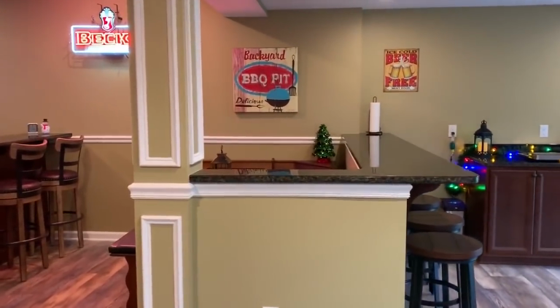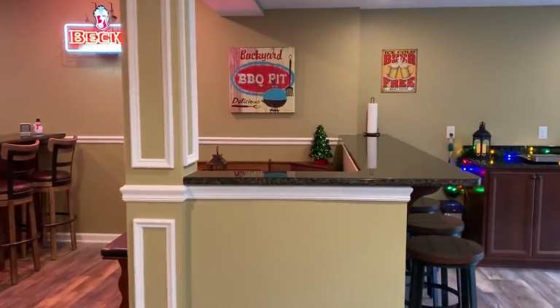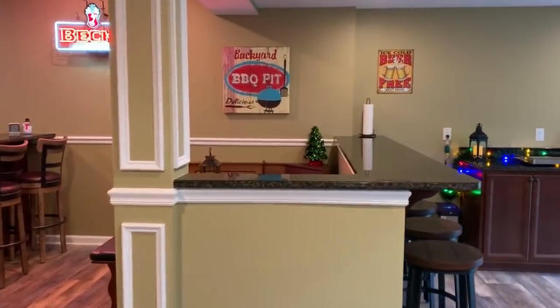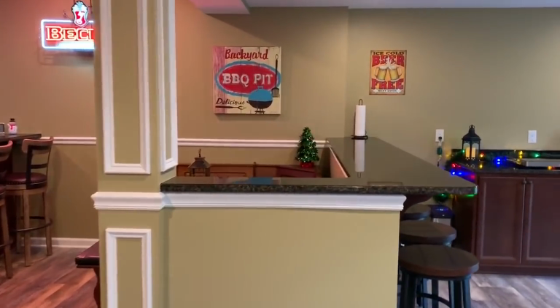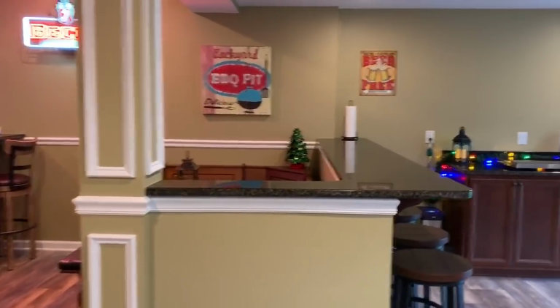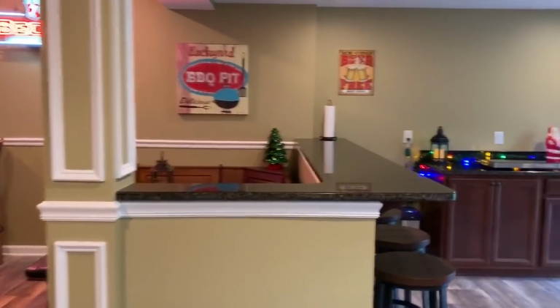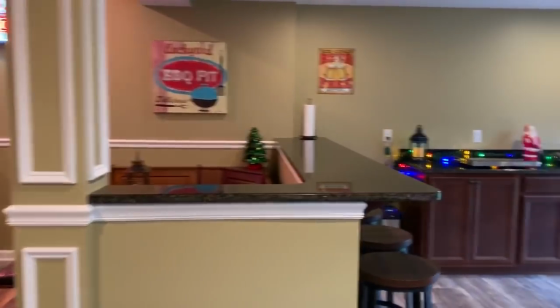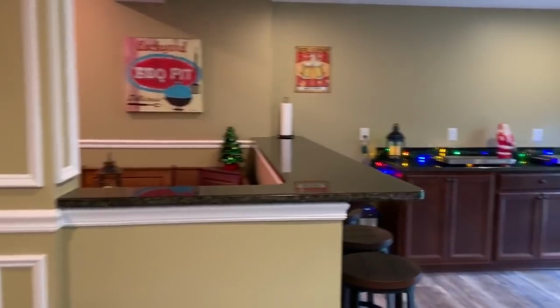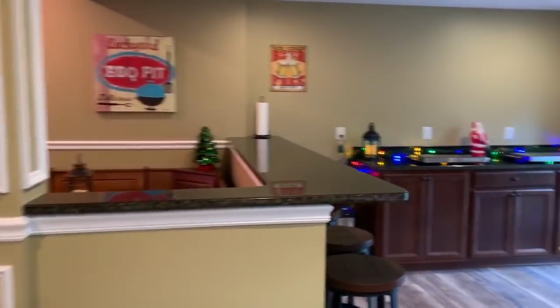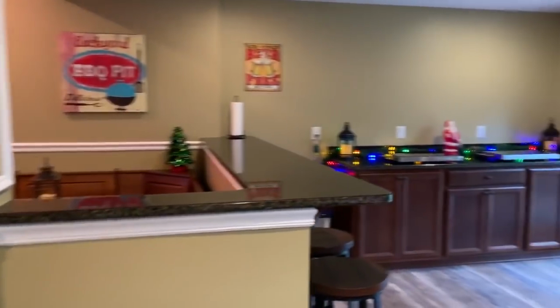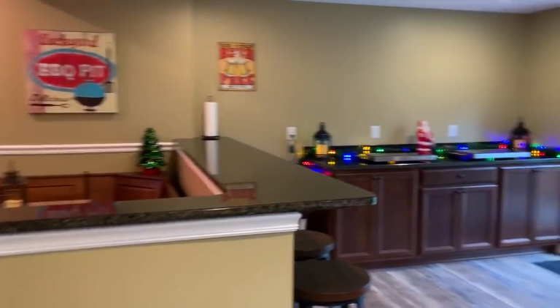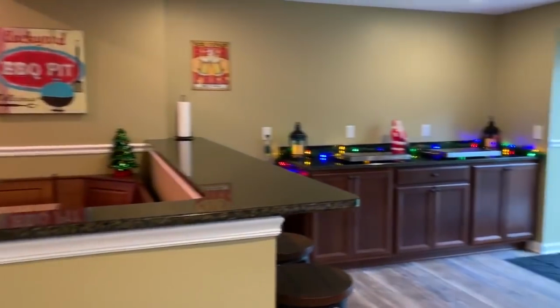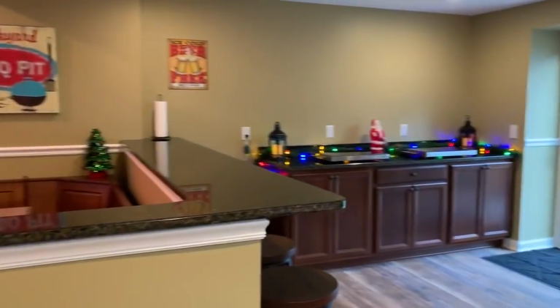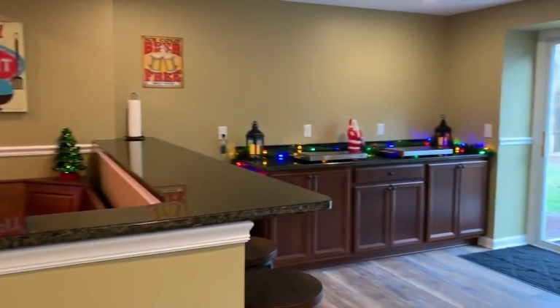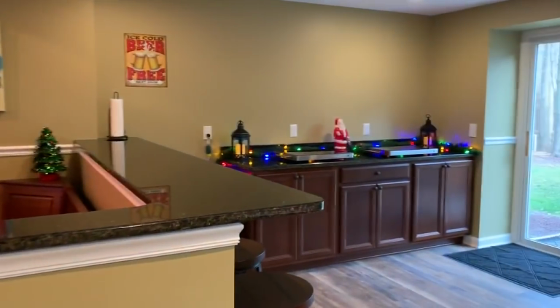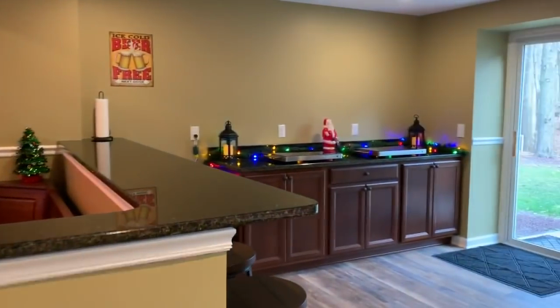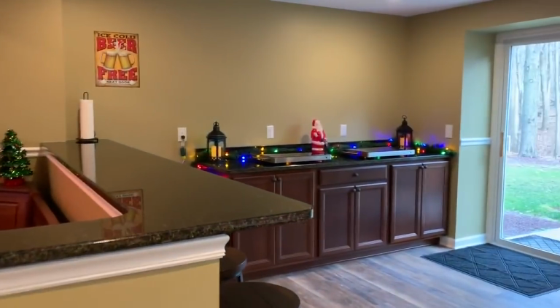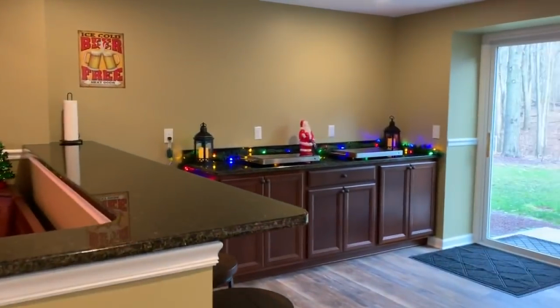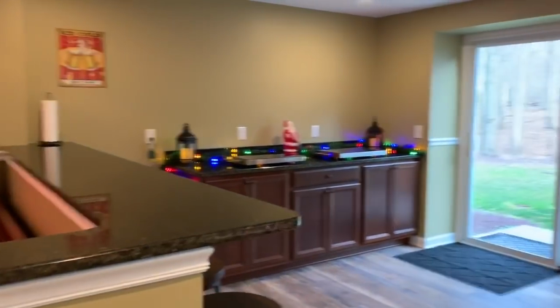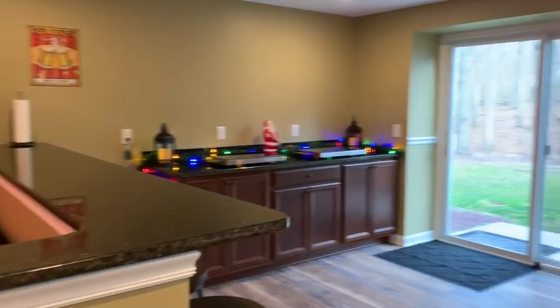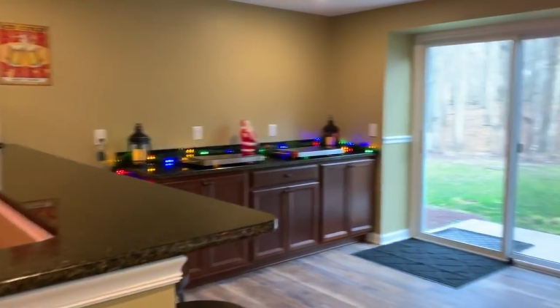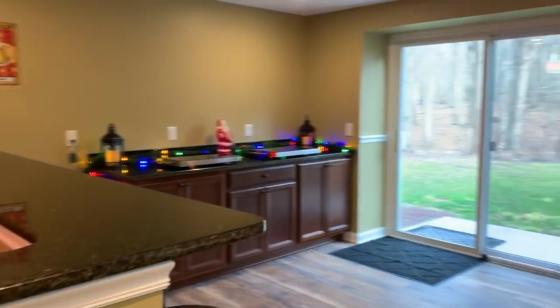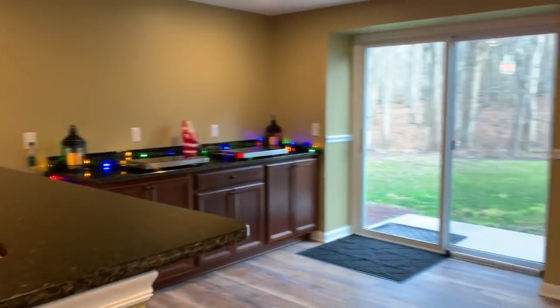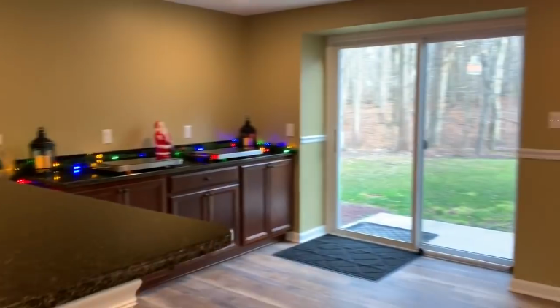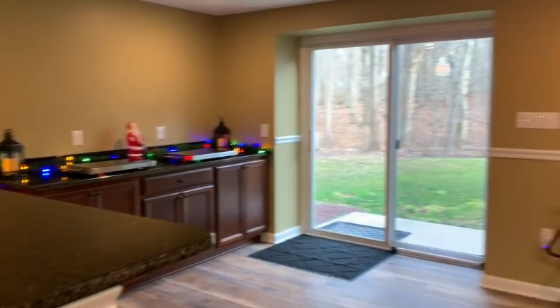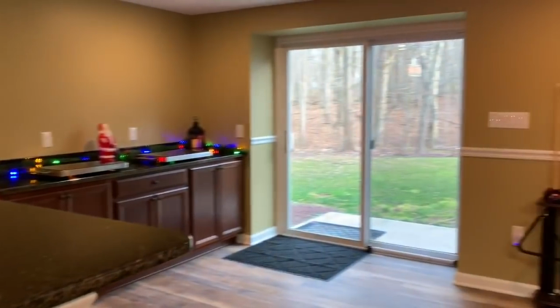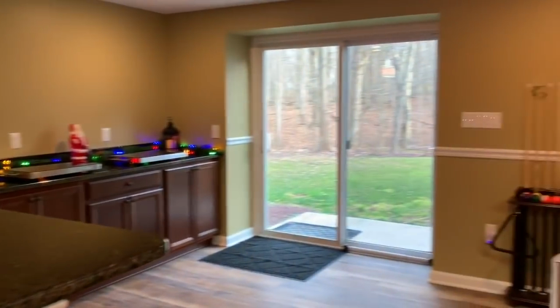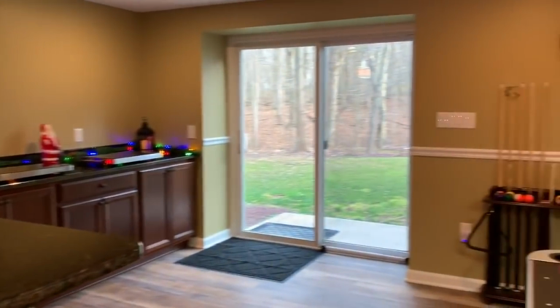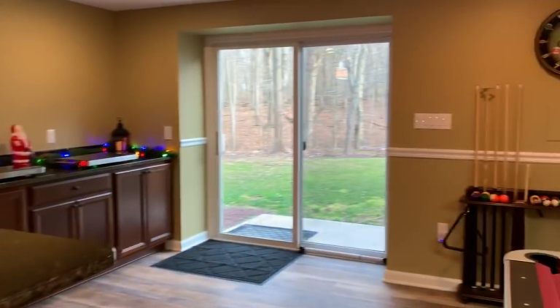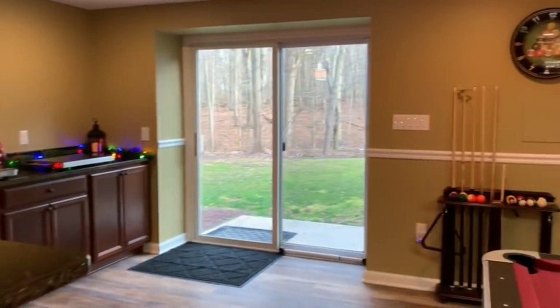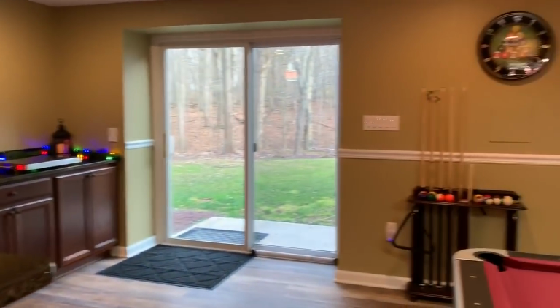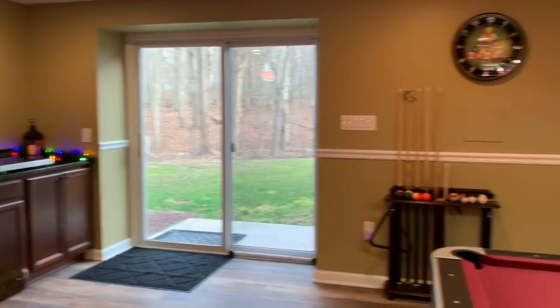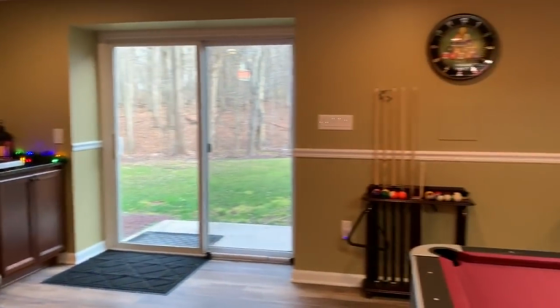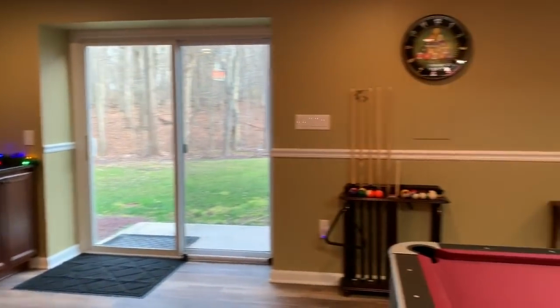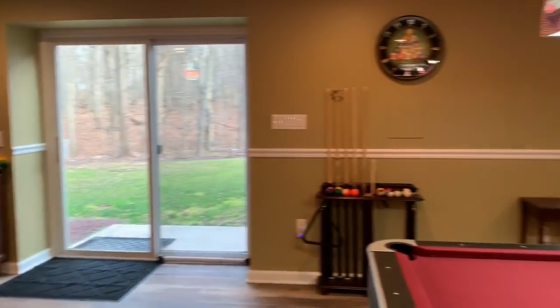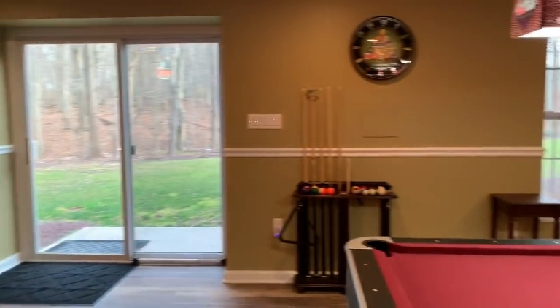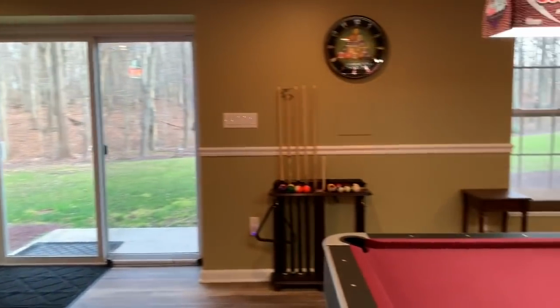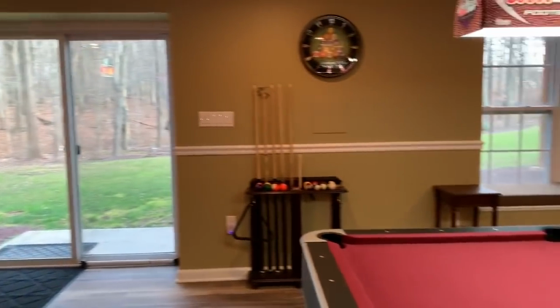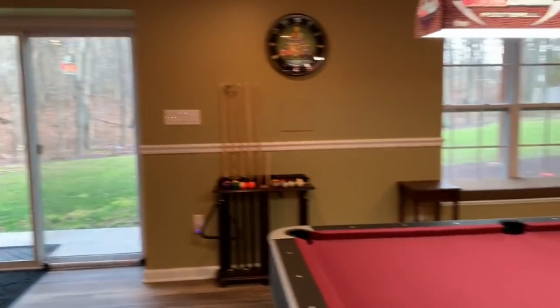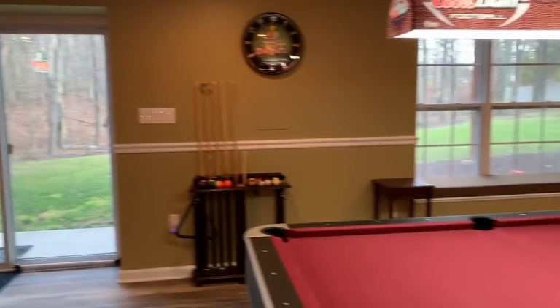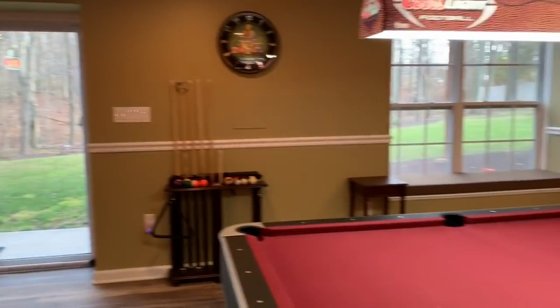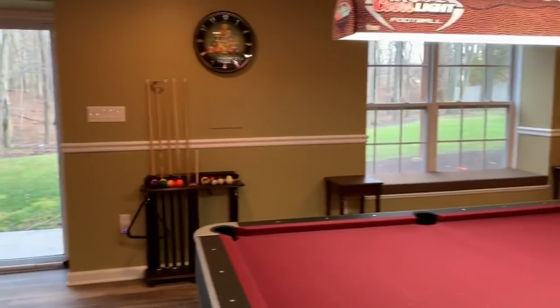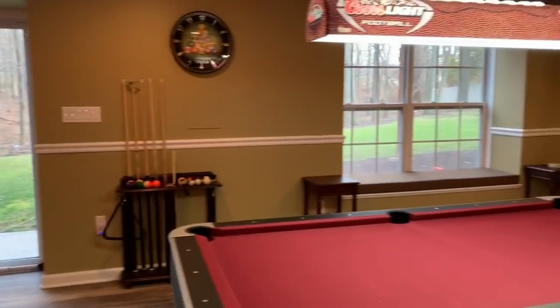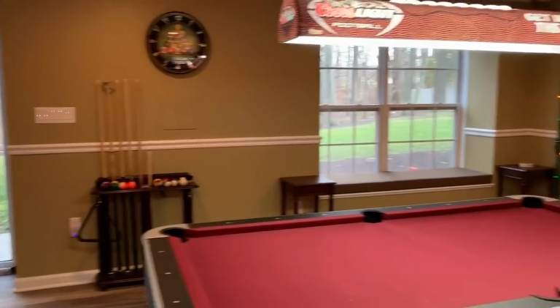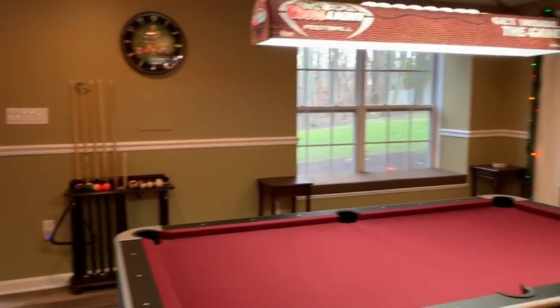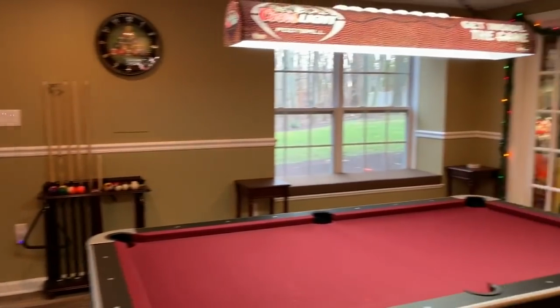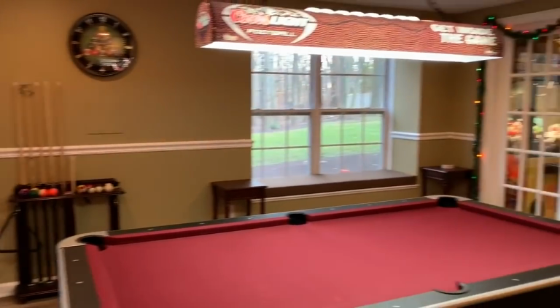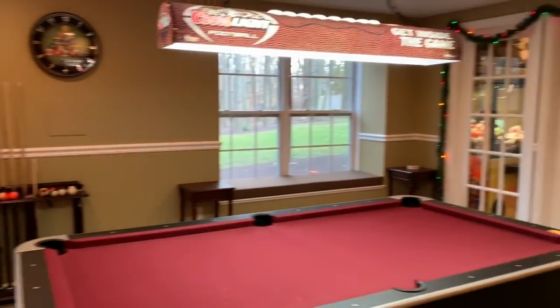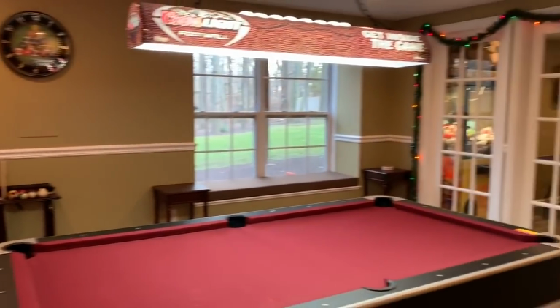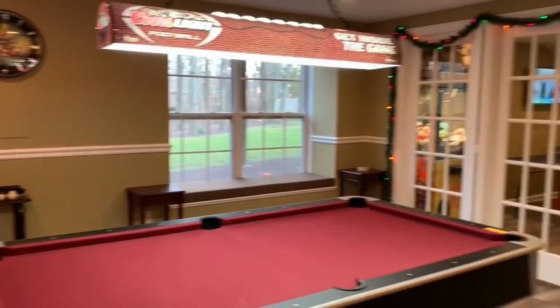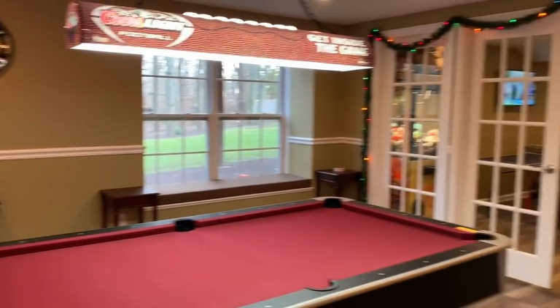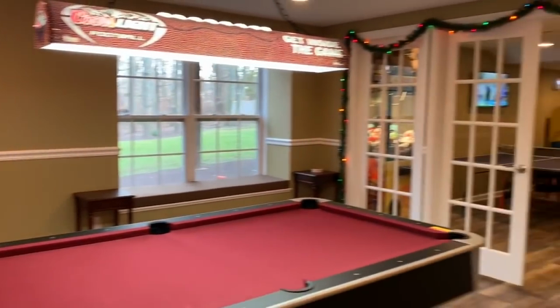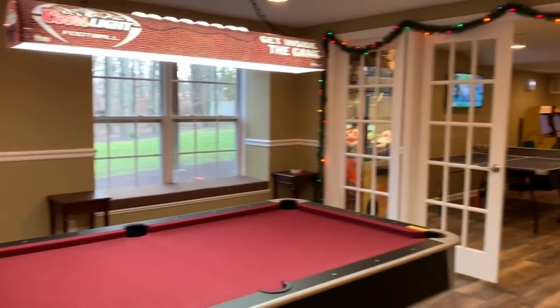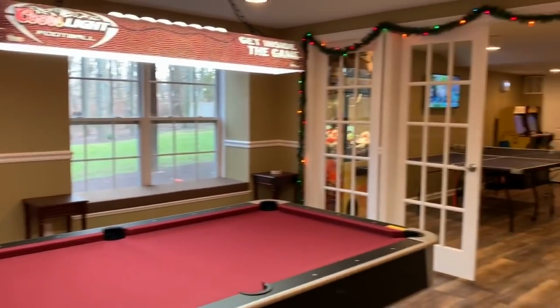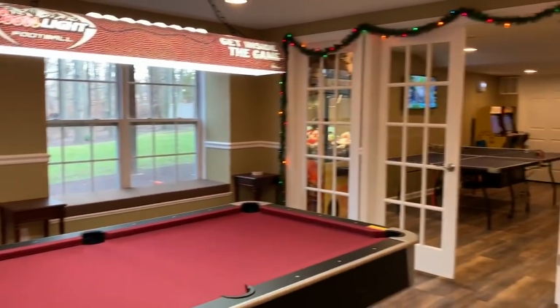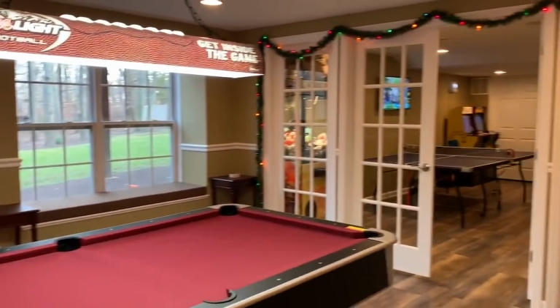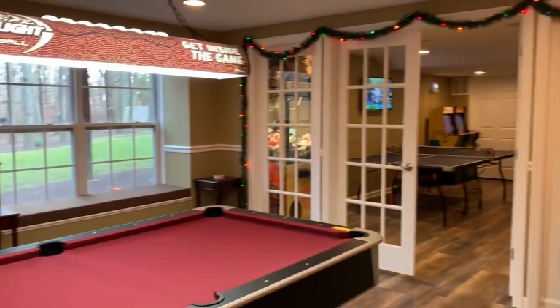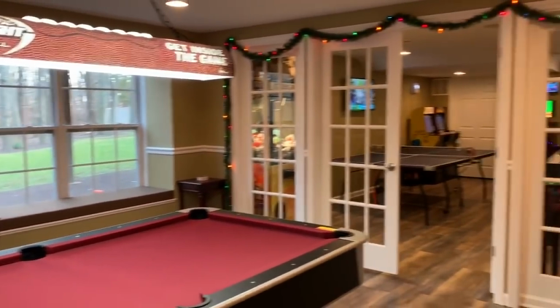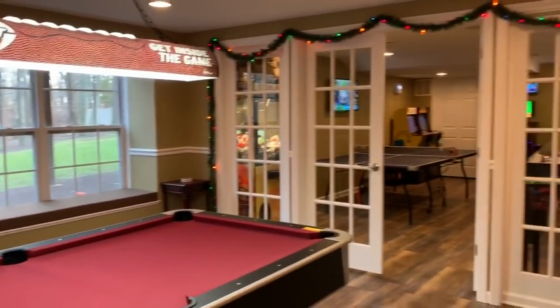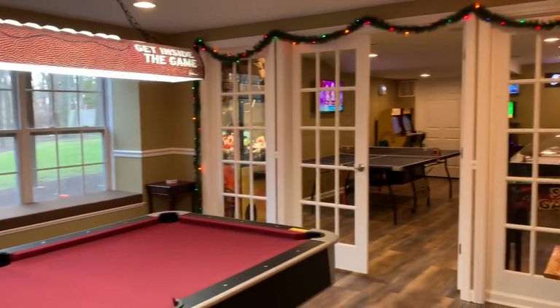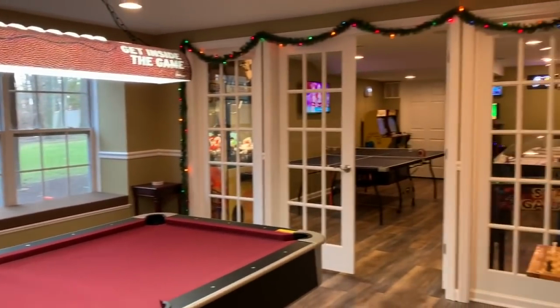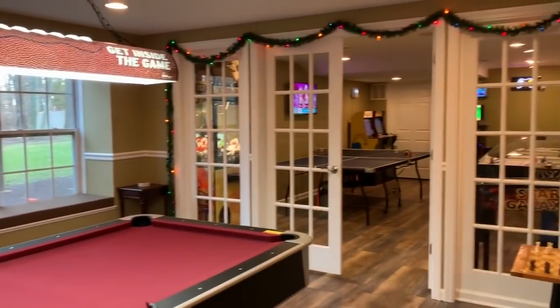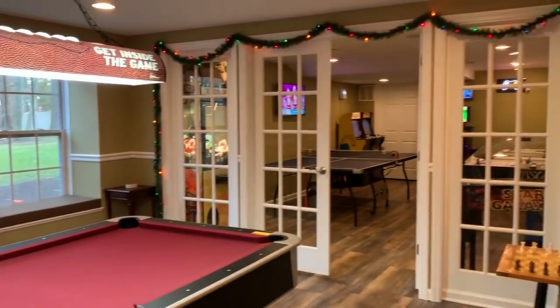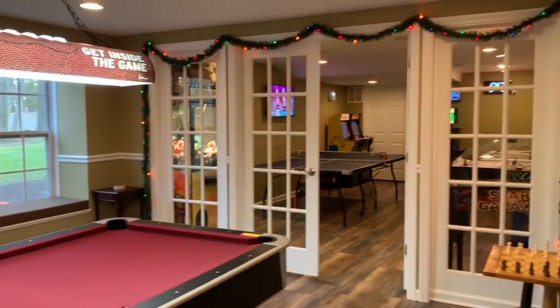So another tour of a custom finished basement with all the bells and whistles. Thanks guys.